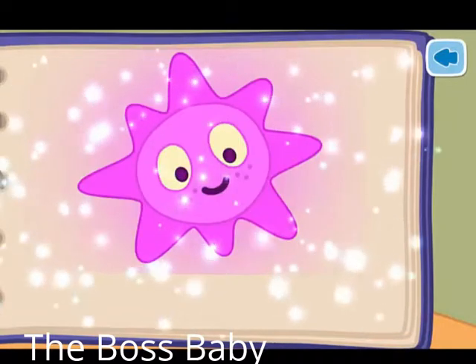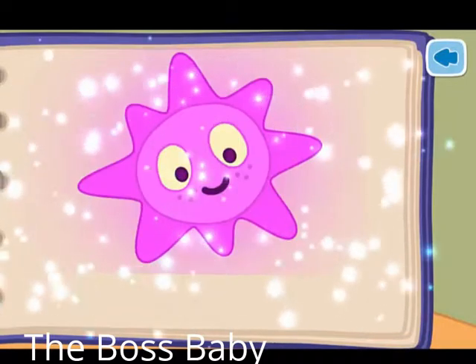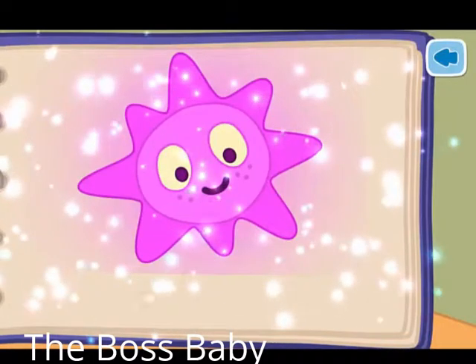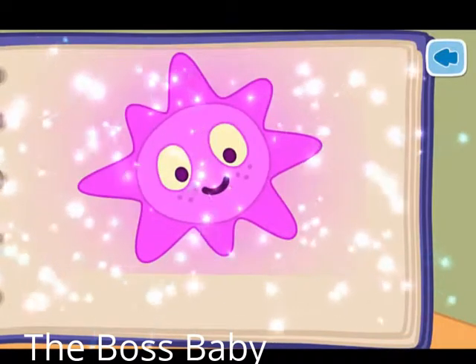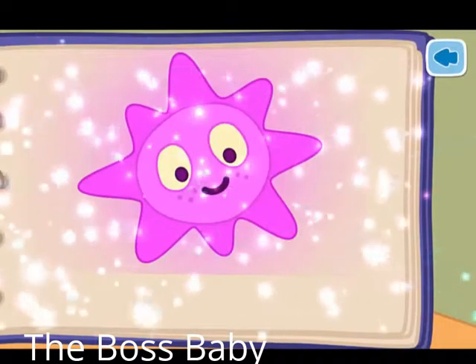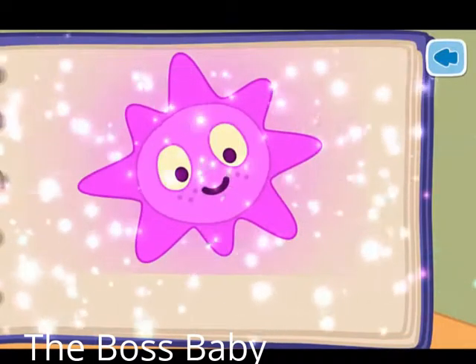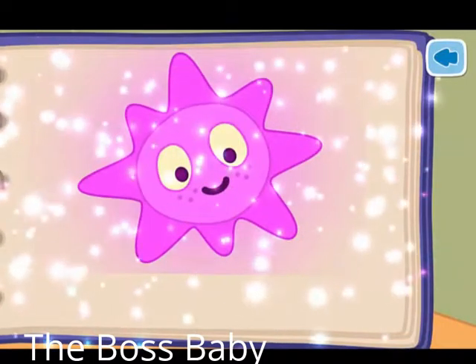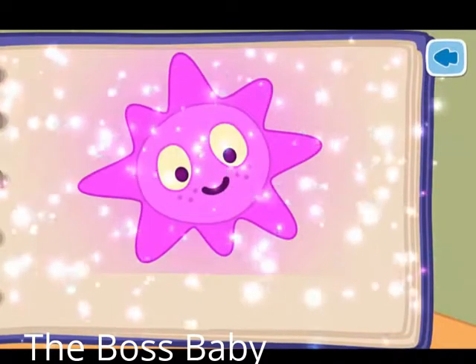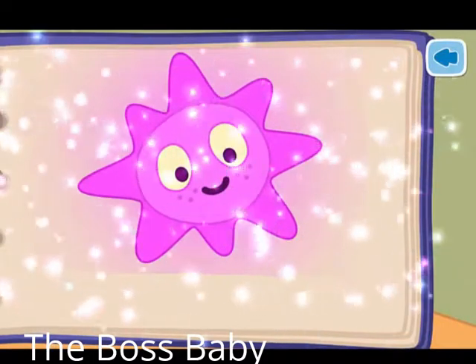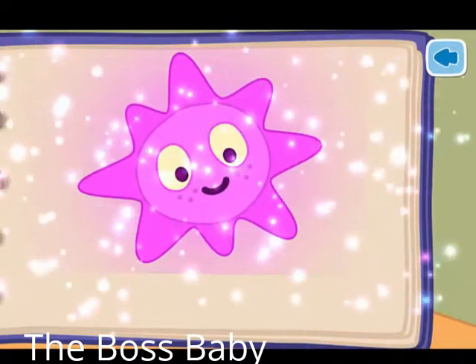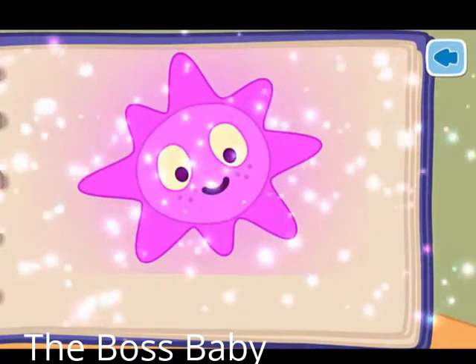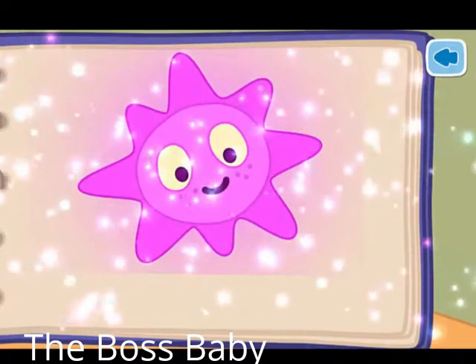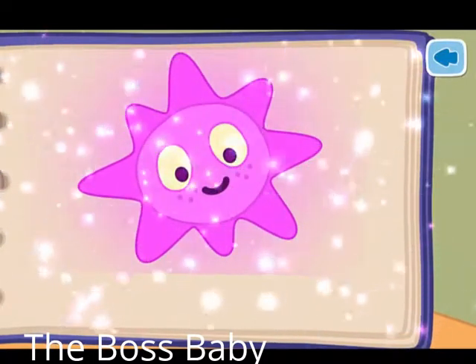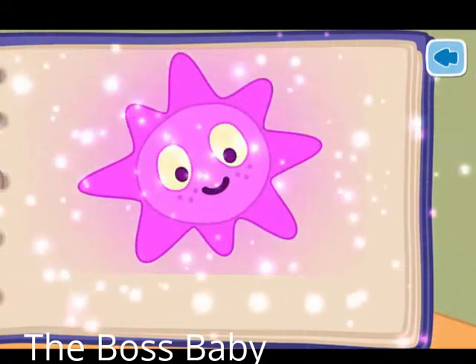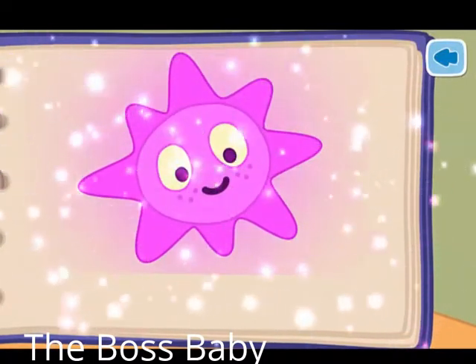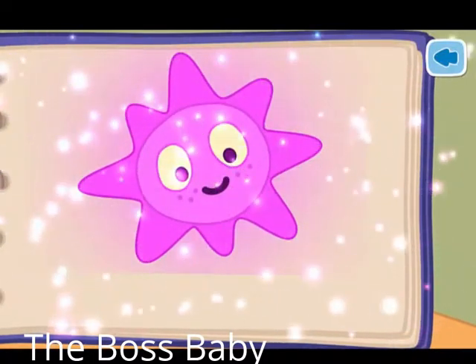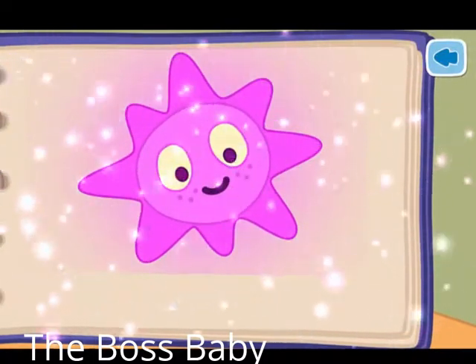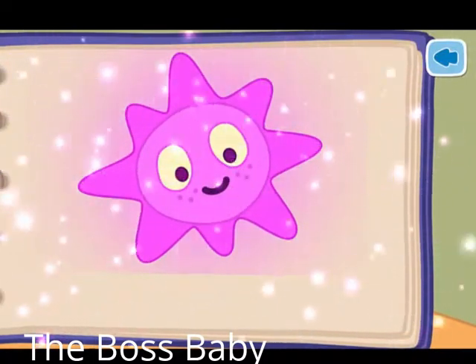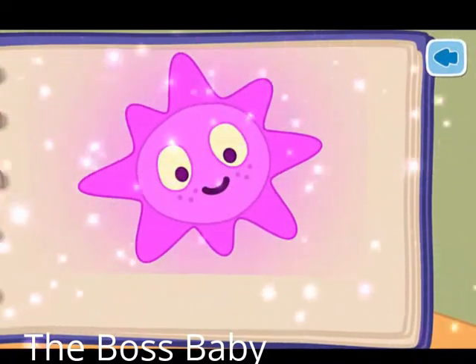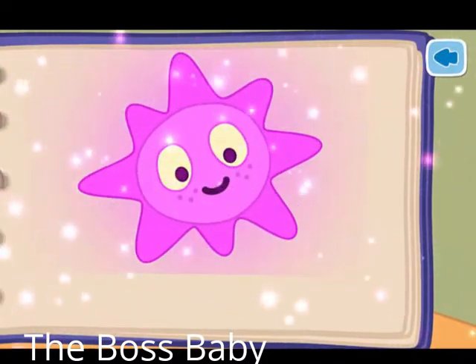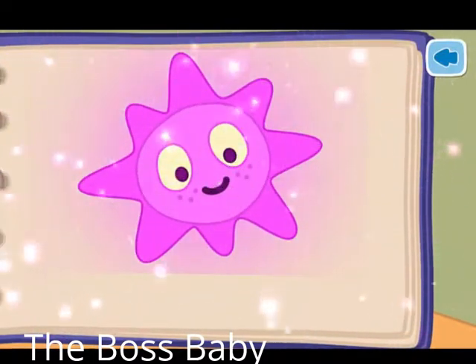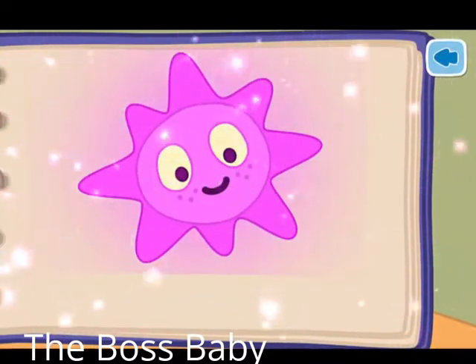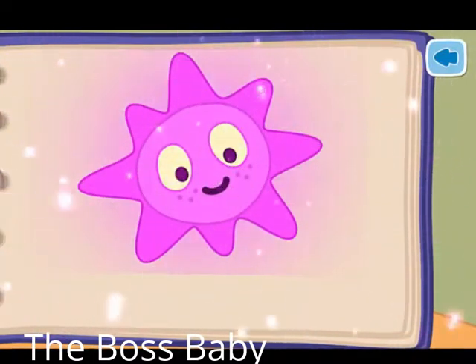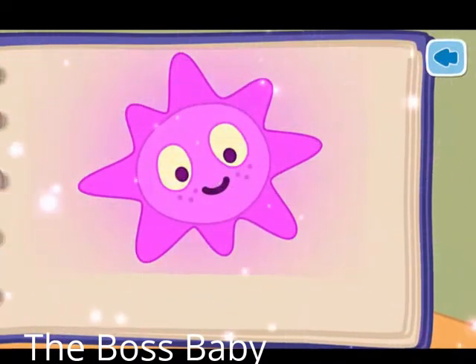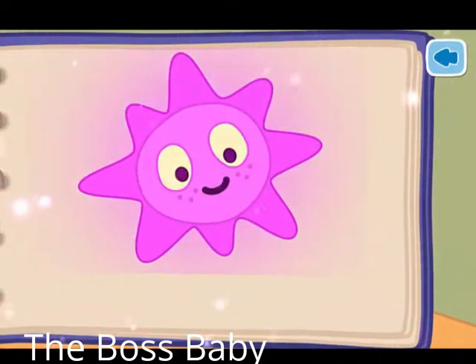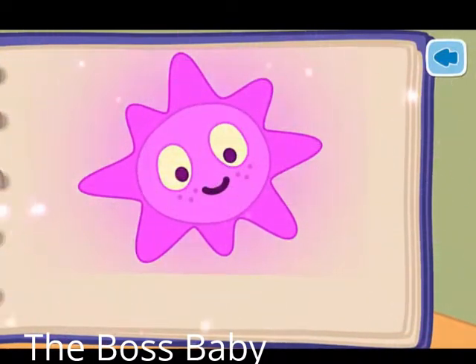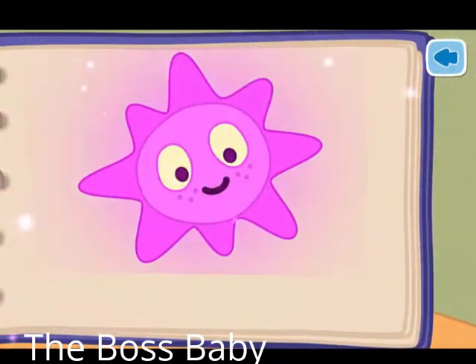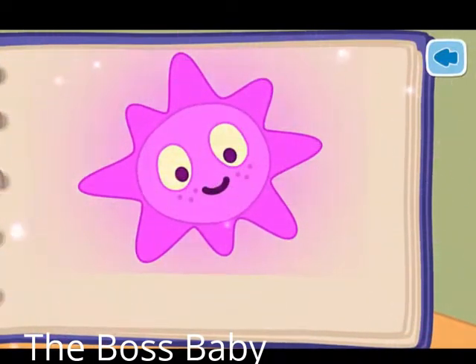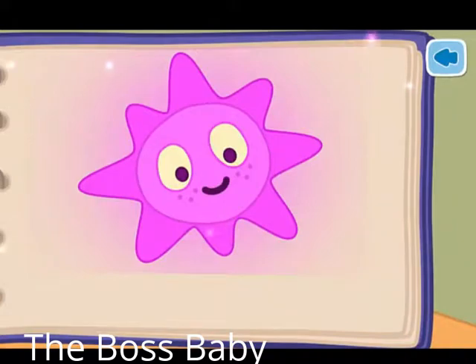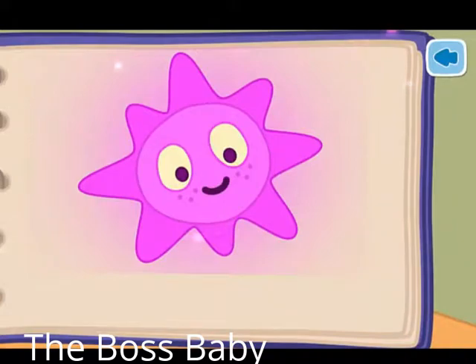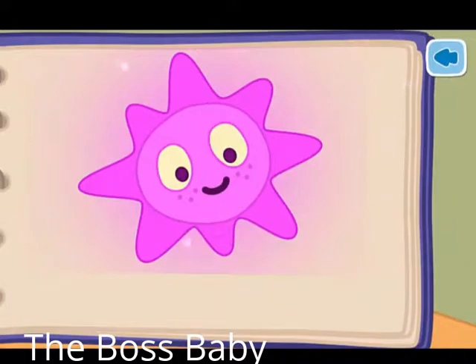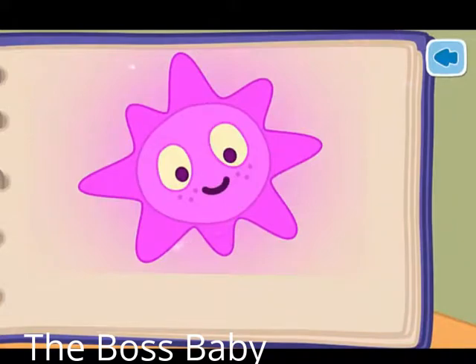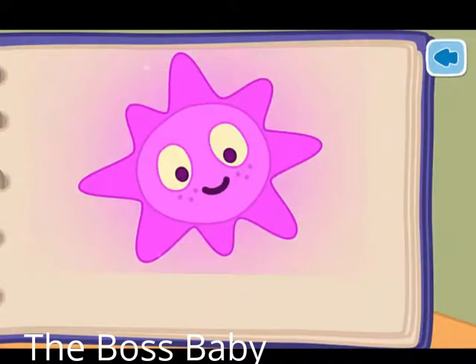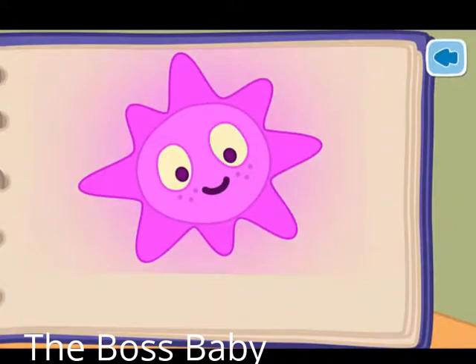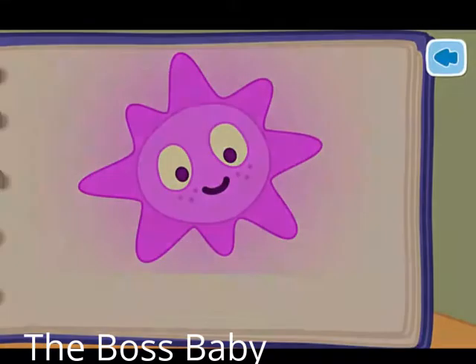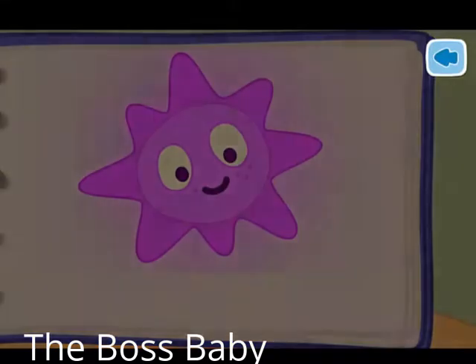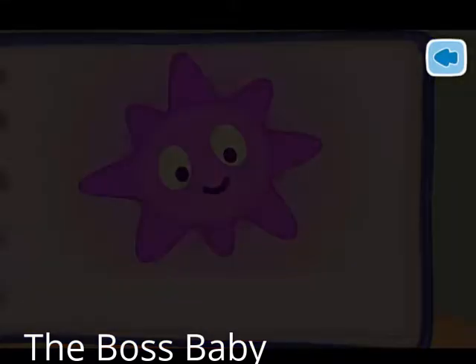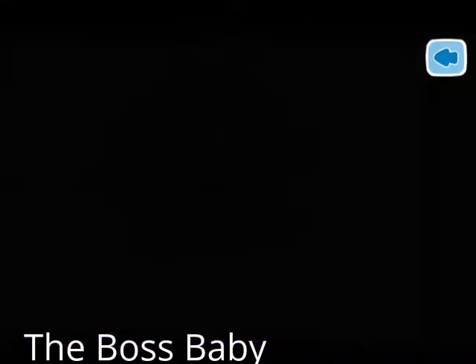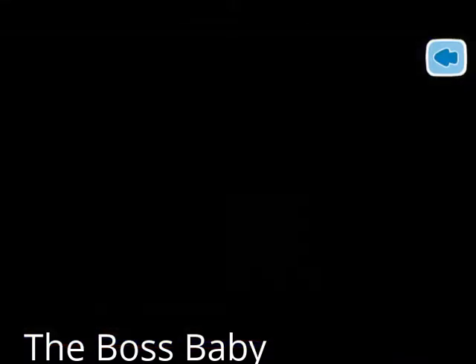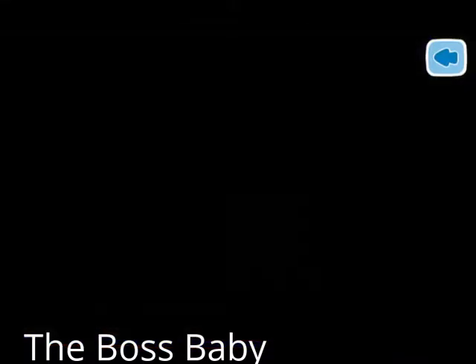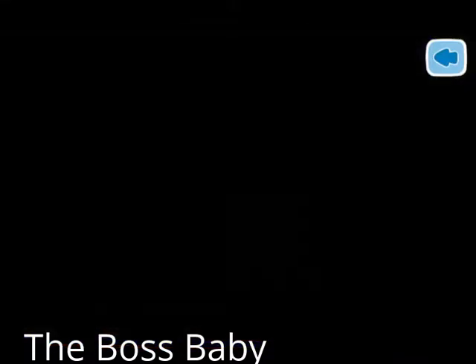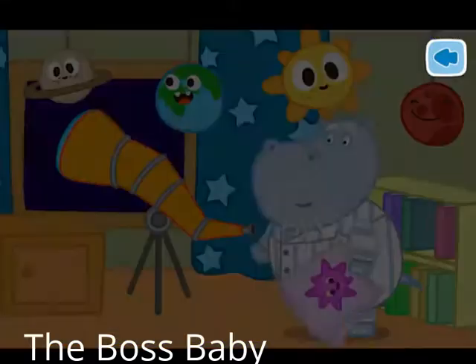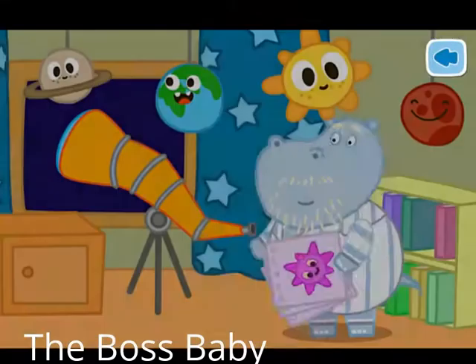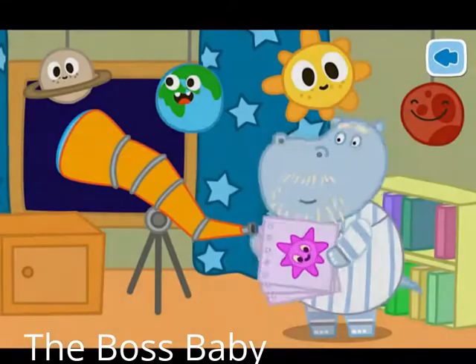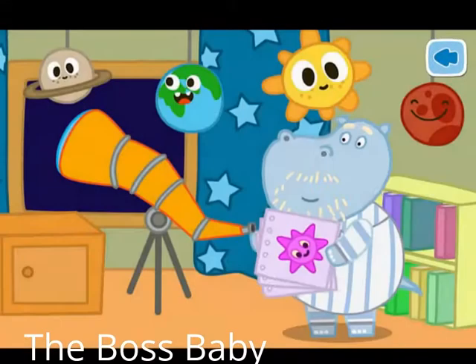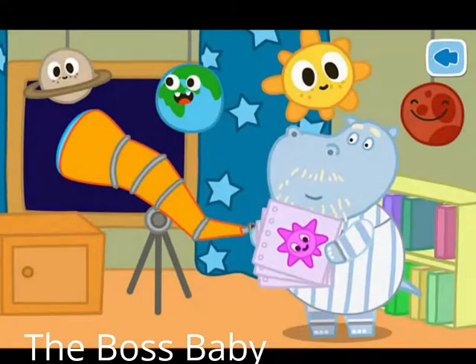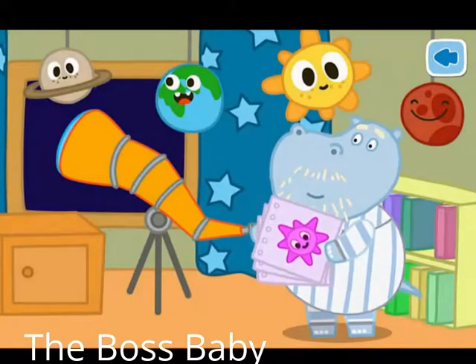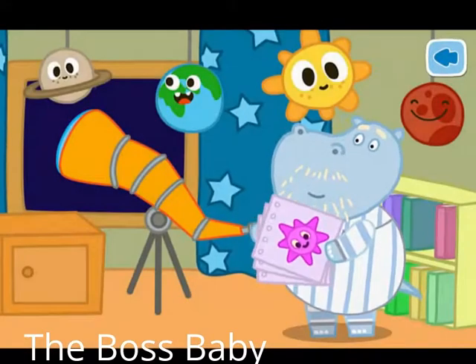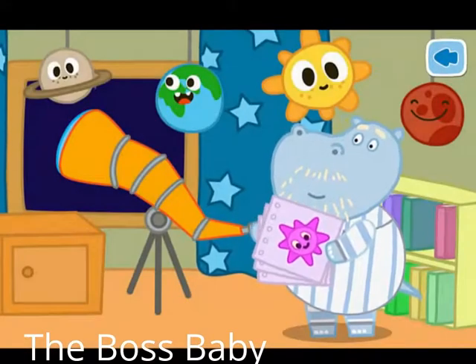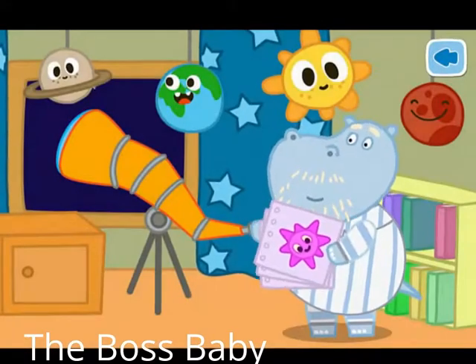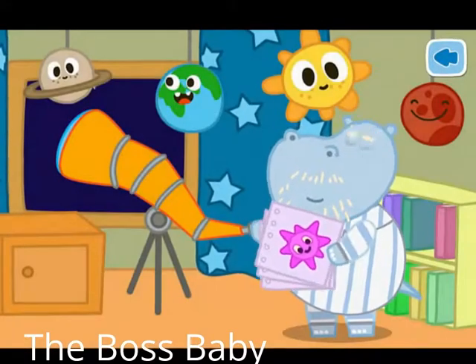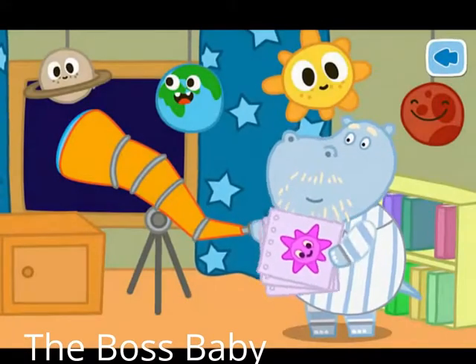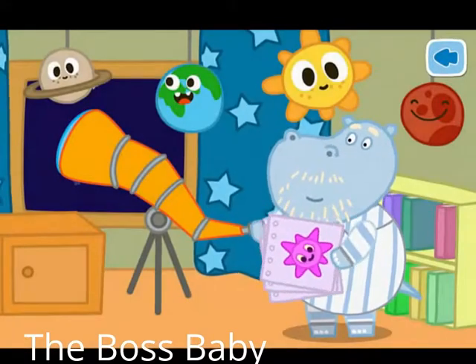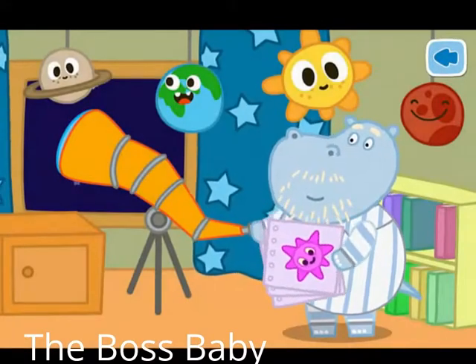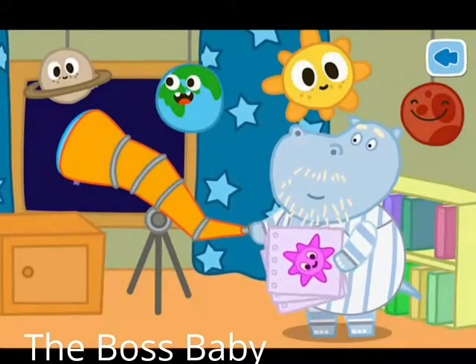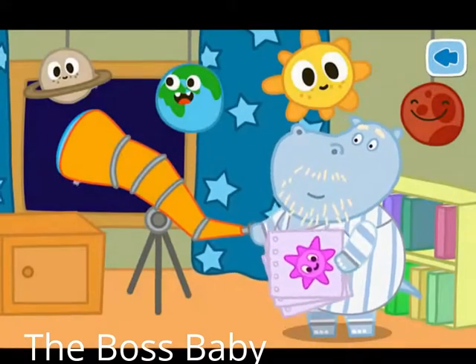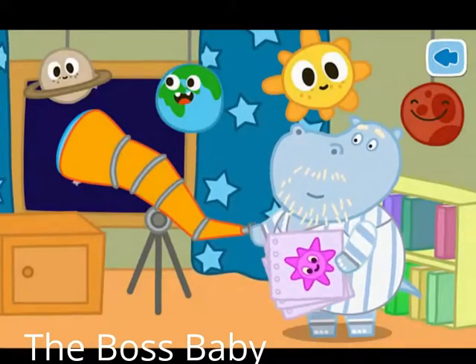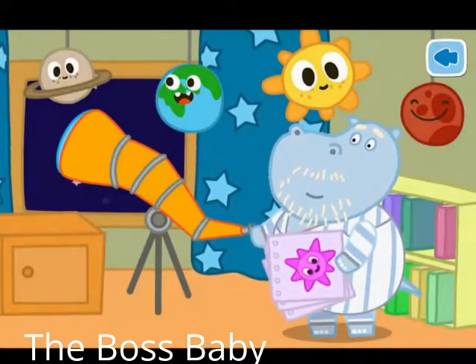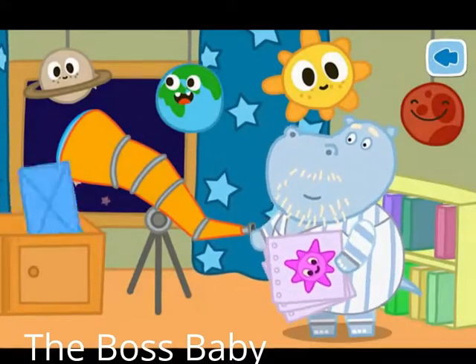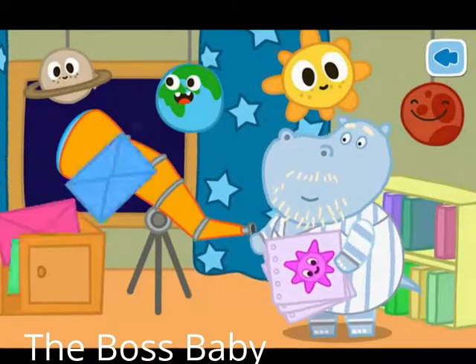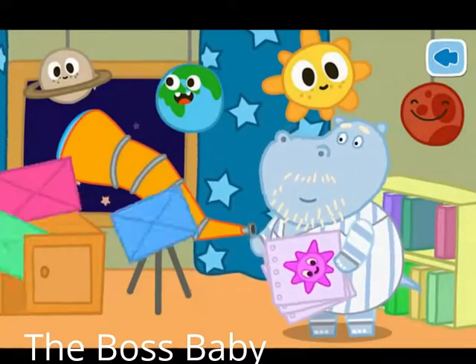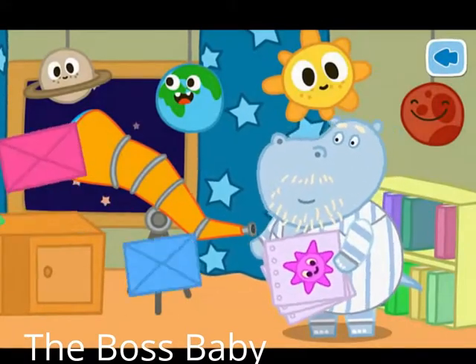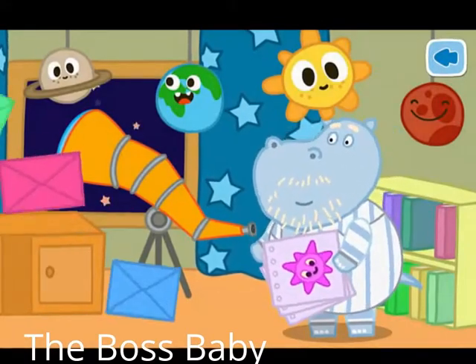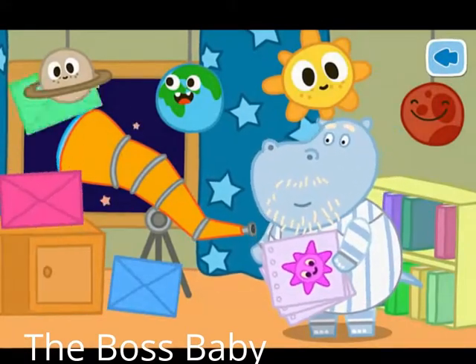We can name the star after Granny. But first we have to send three letters. Give the envelopes to Grandad.